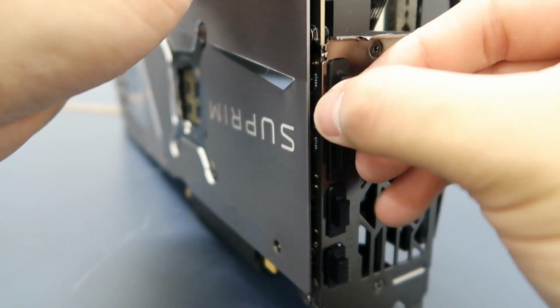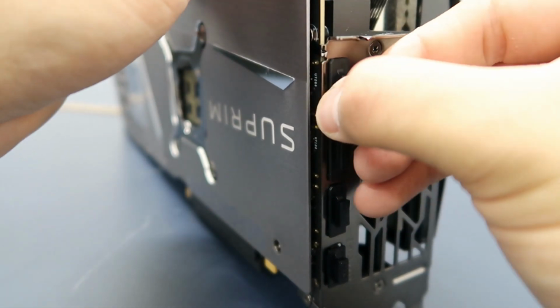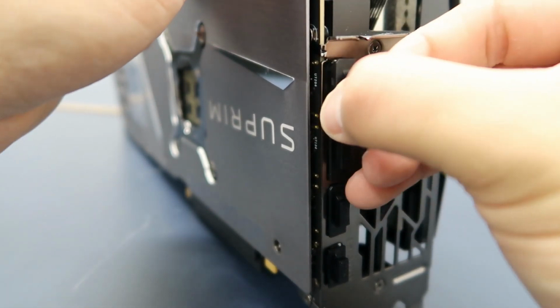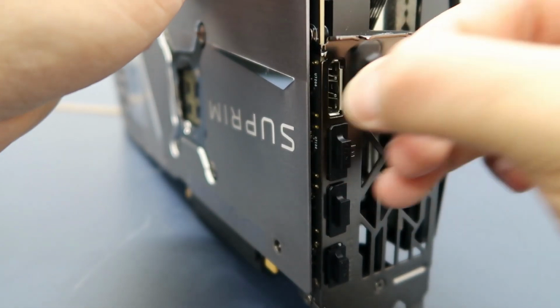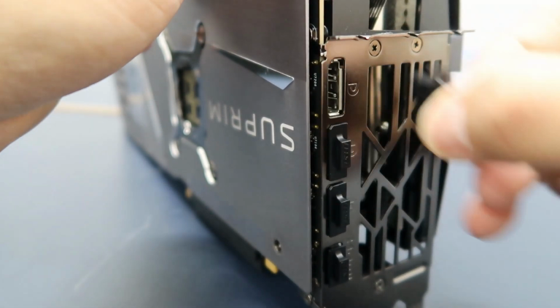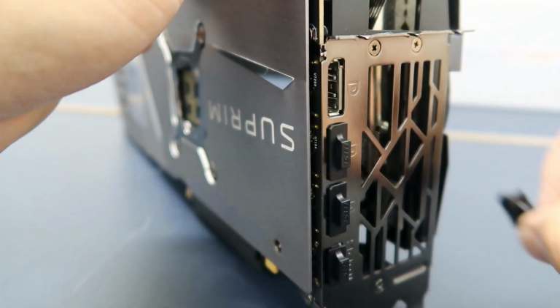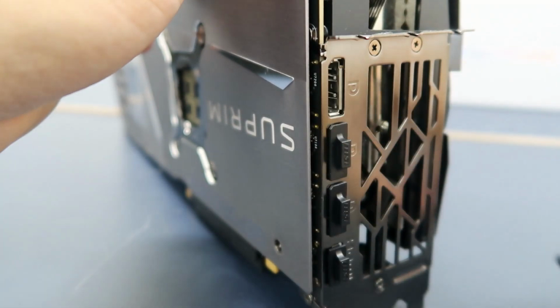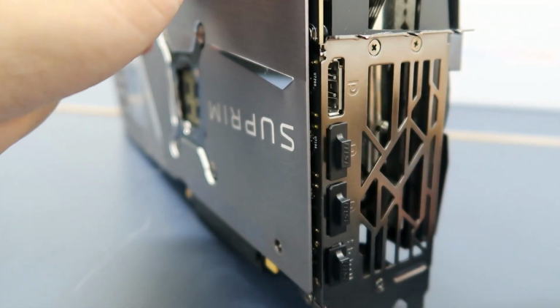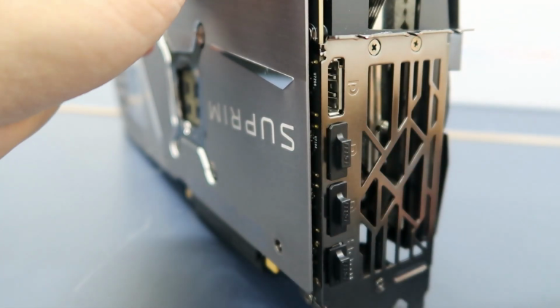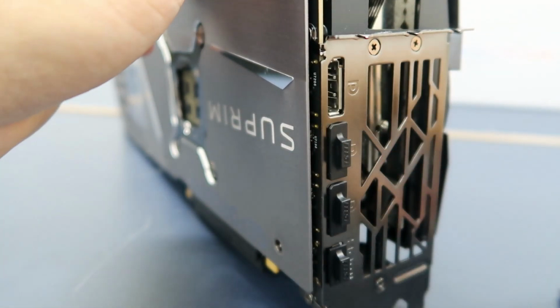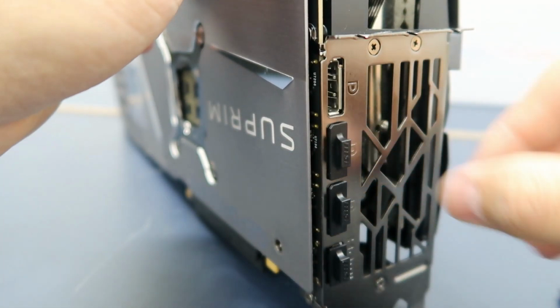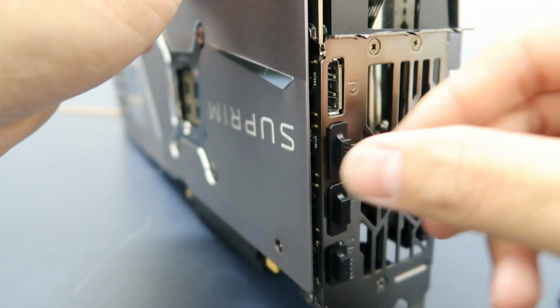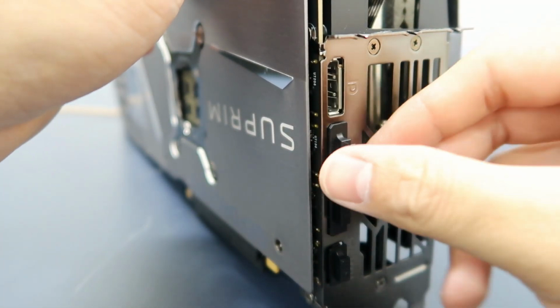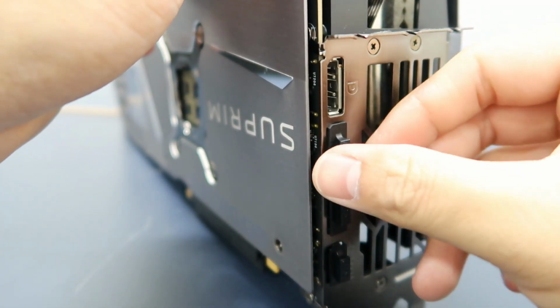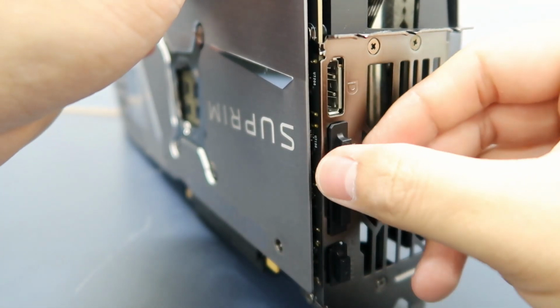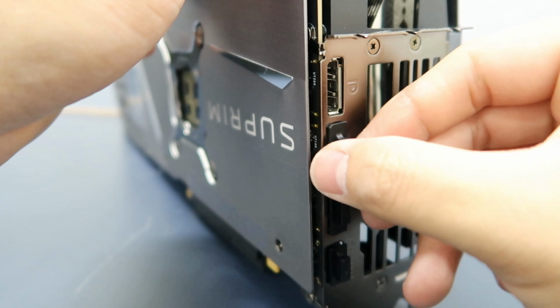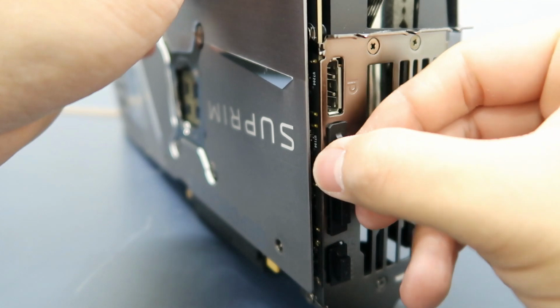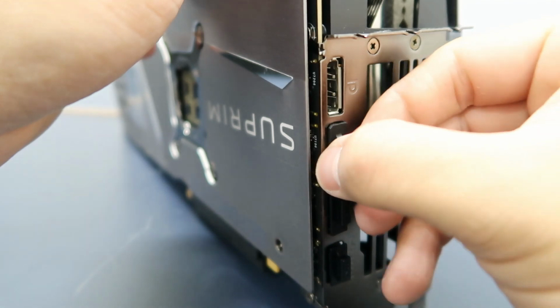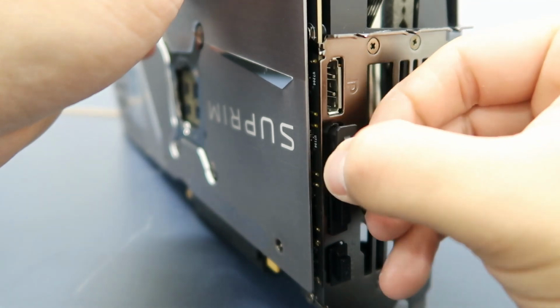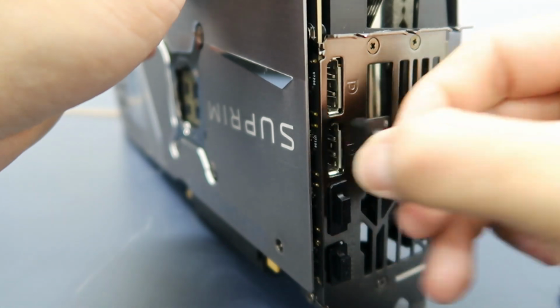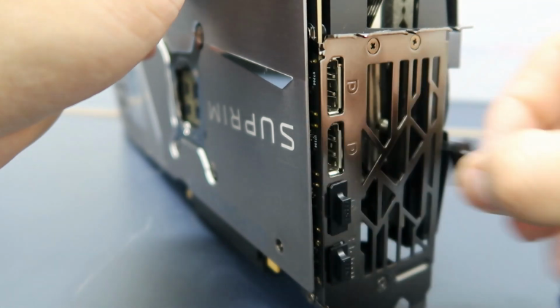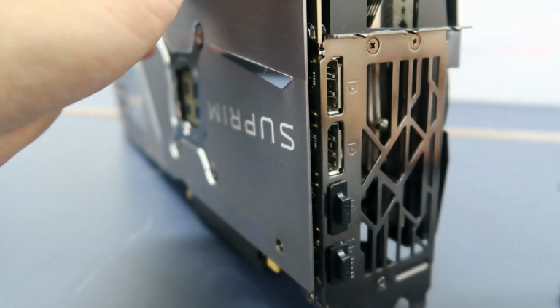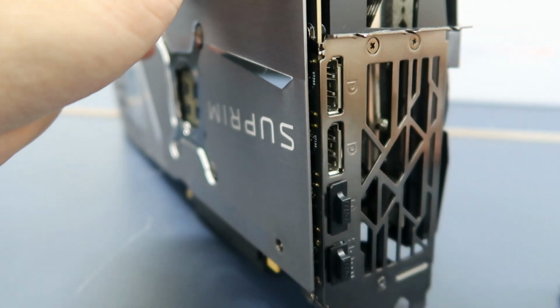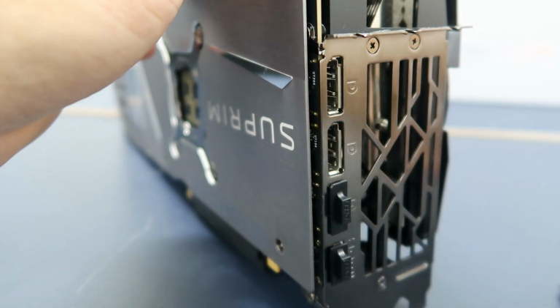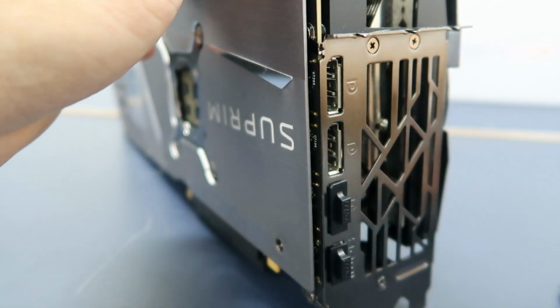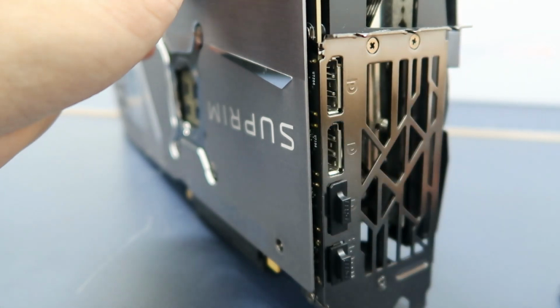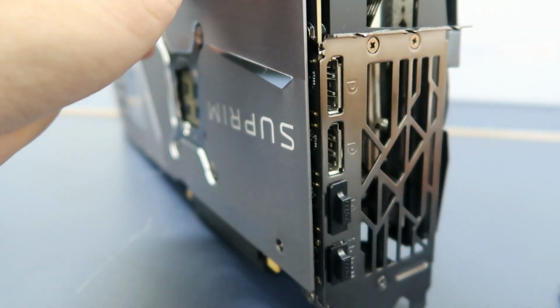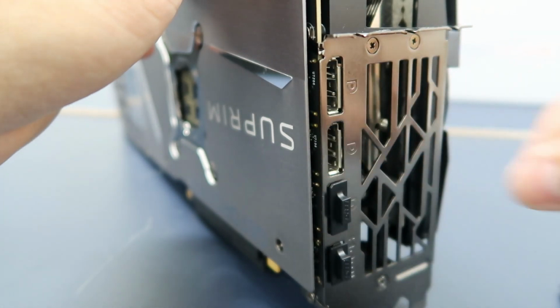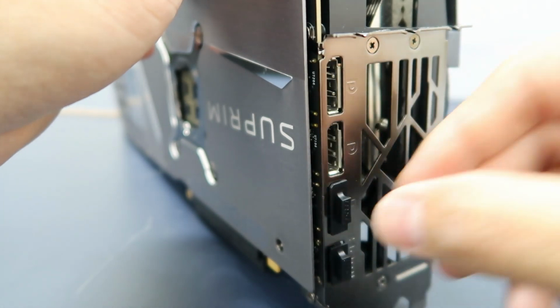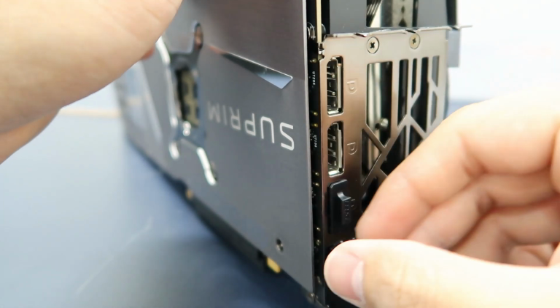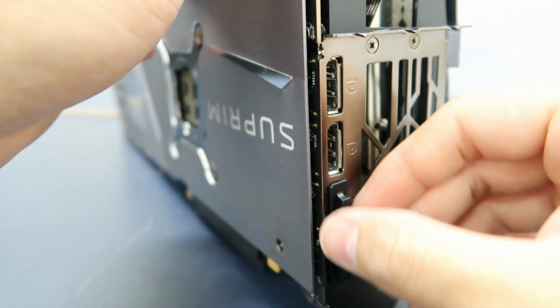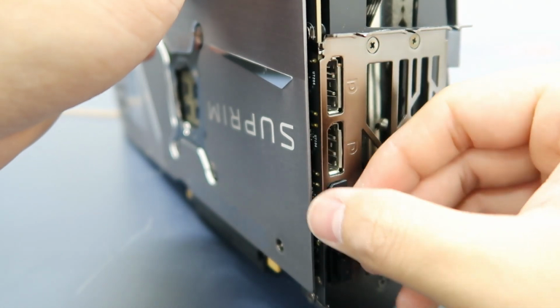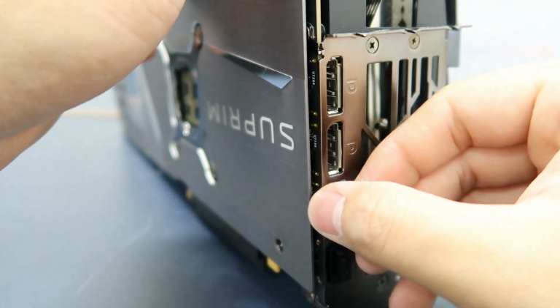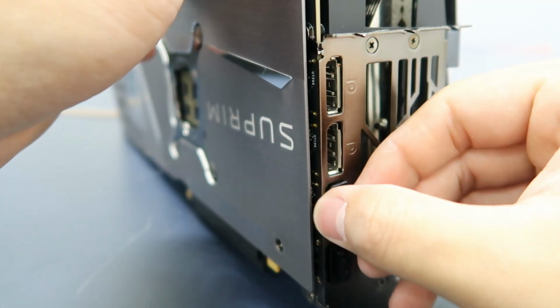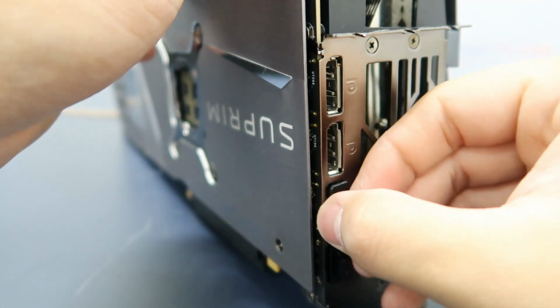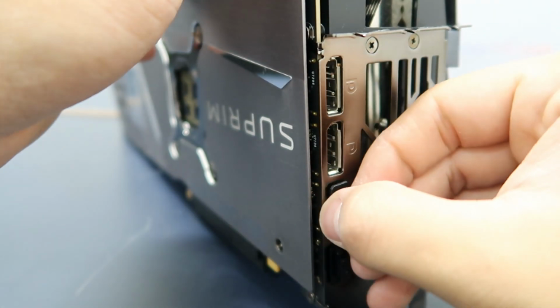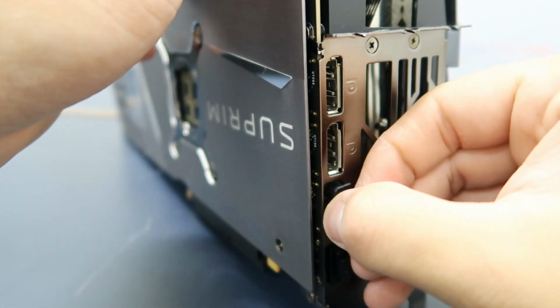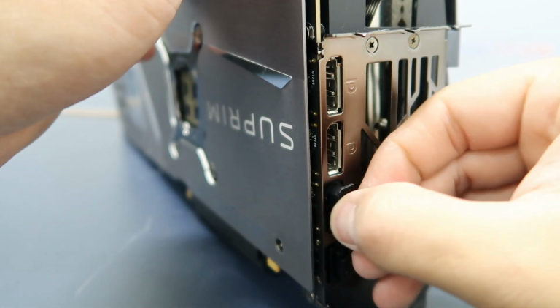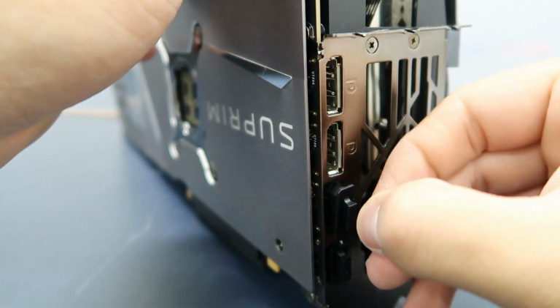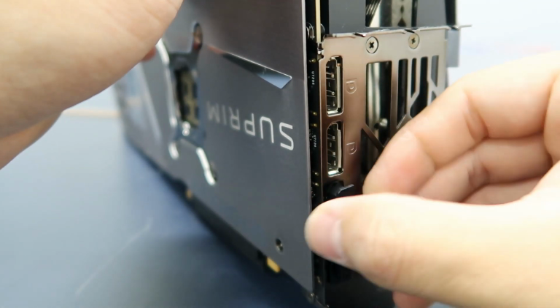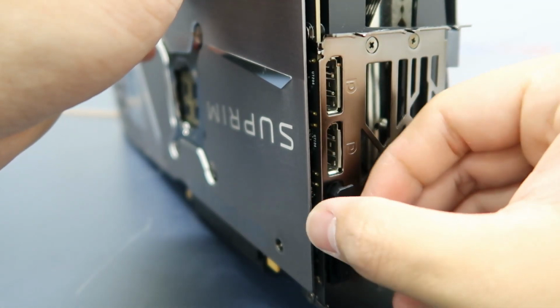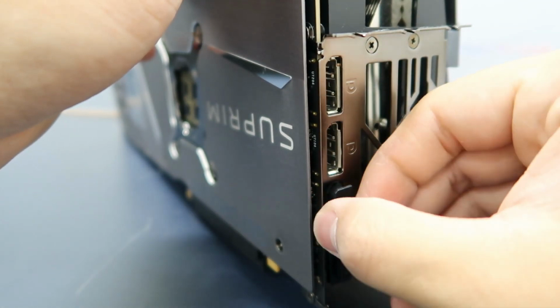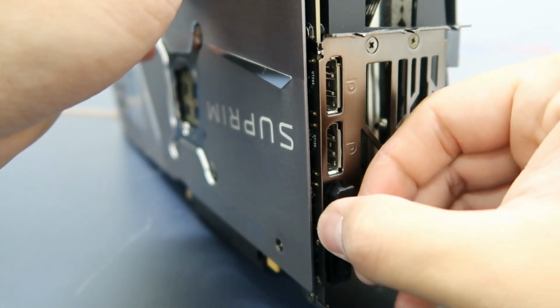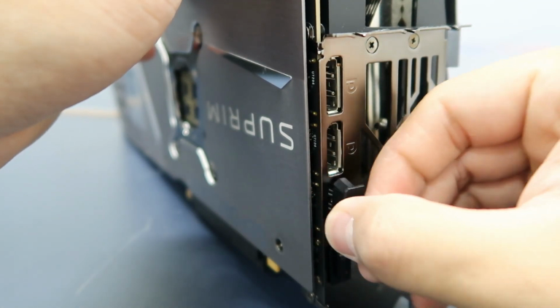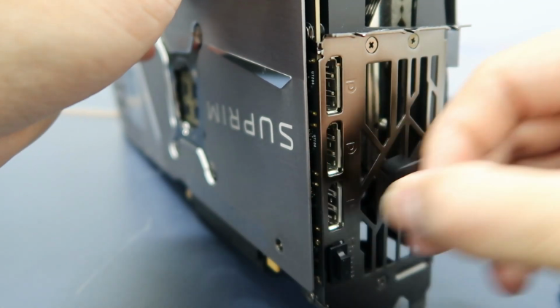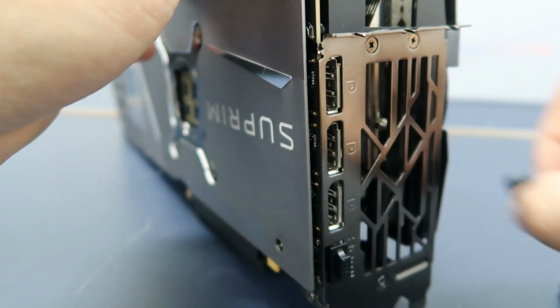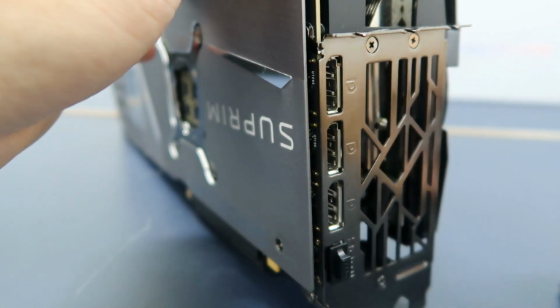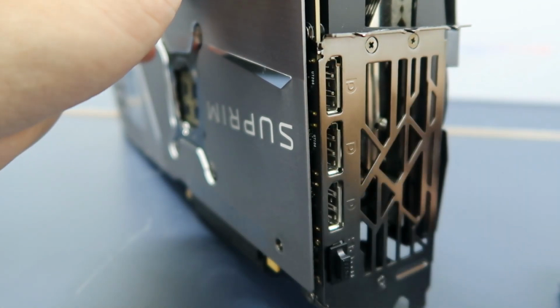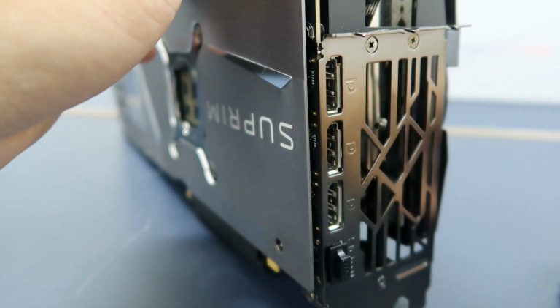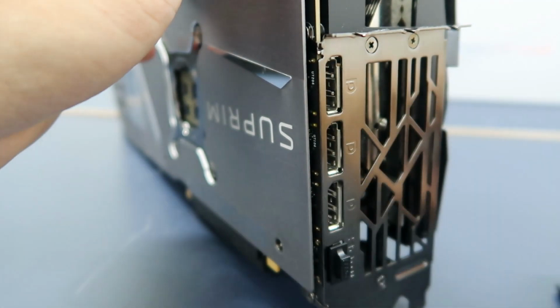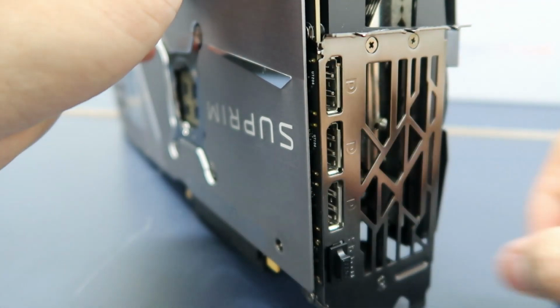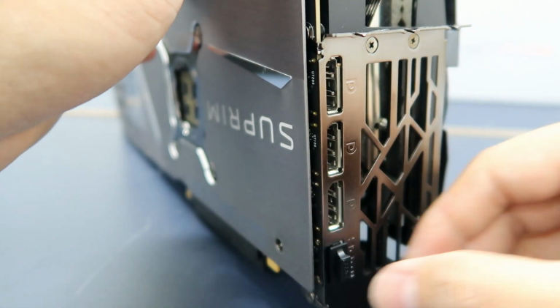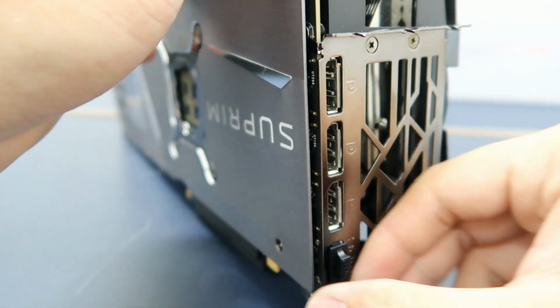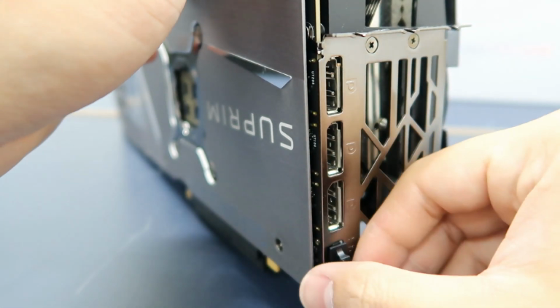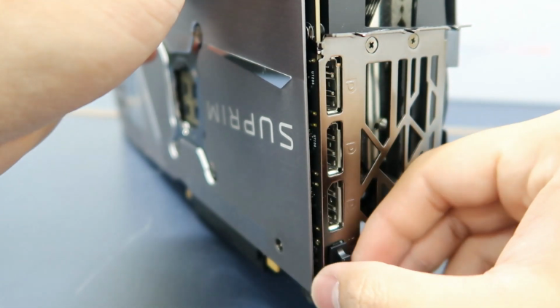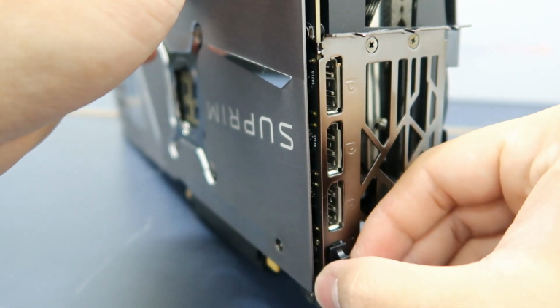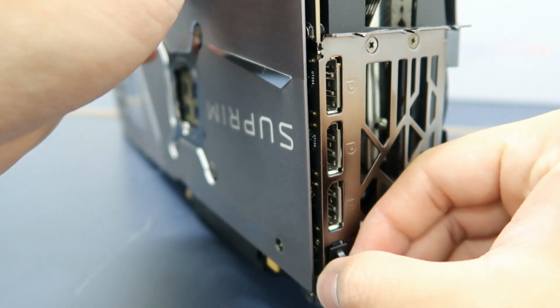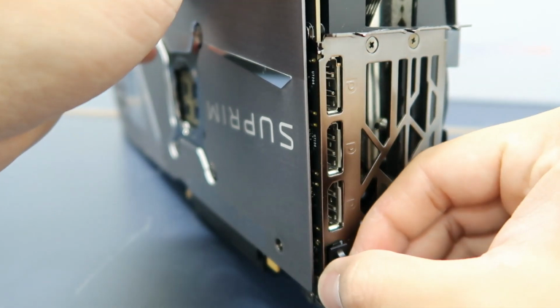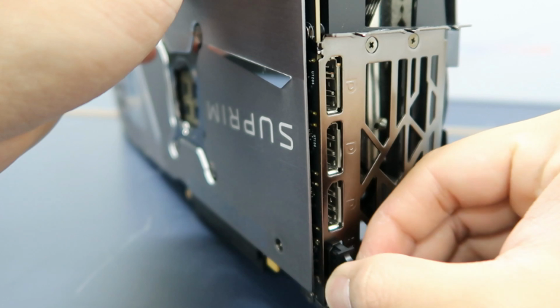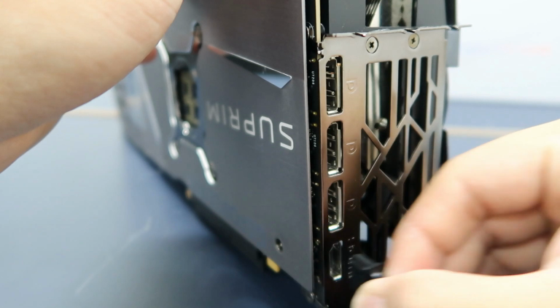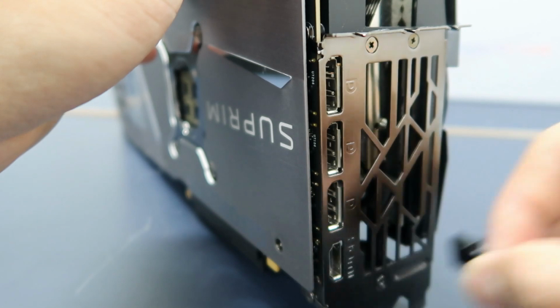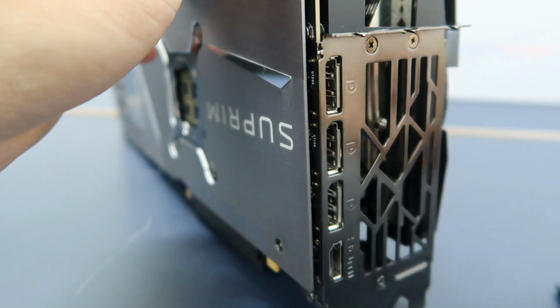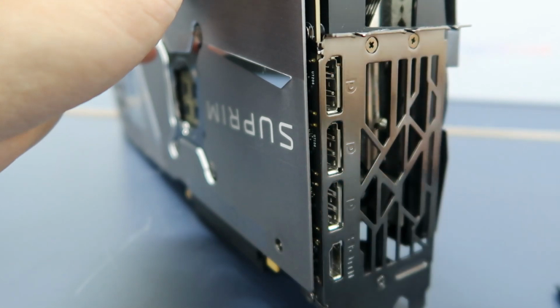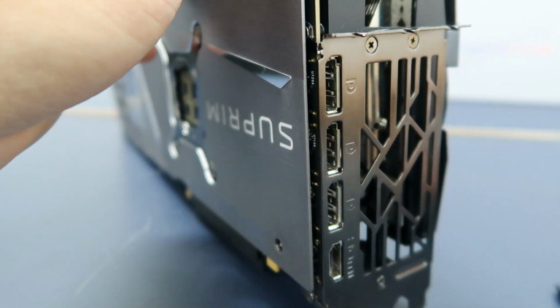In terms of I/O, it's quite straightforward. This graphics card has 3 DisplayPort outputs and 1 HDMI output.